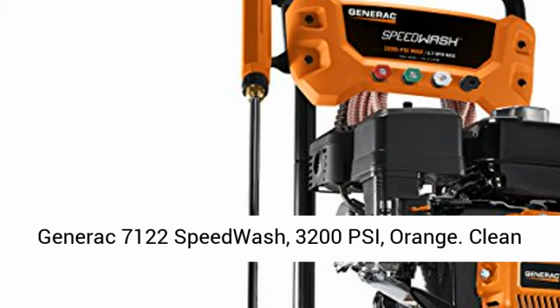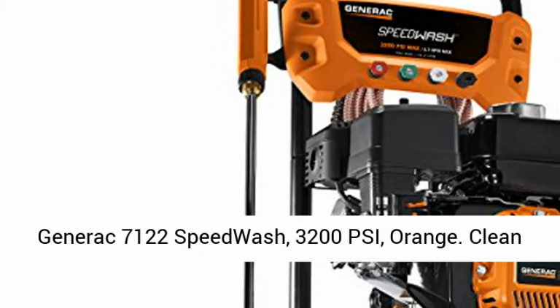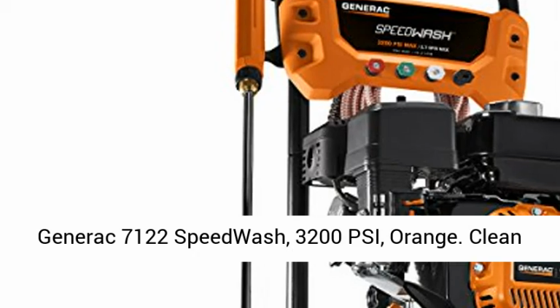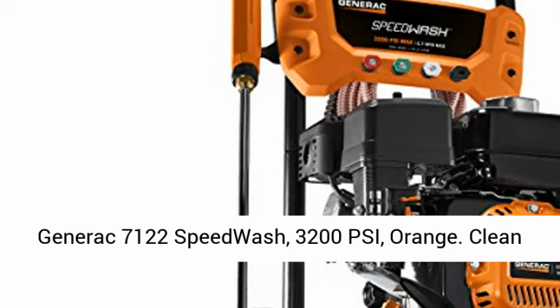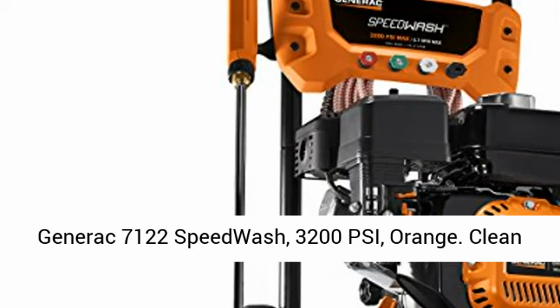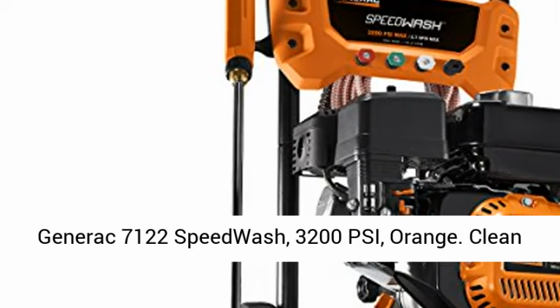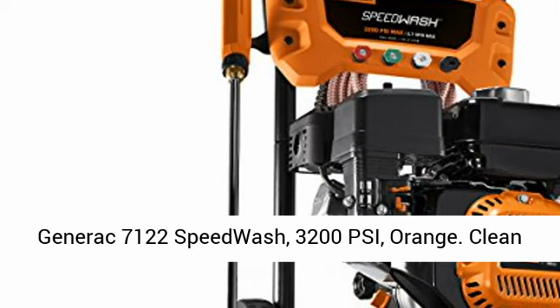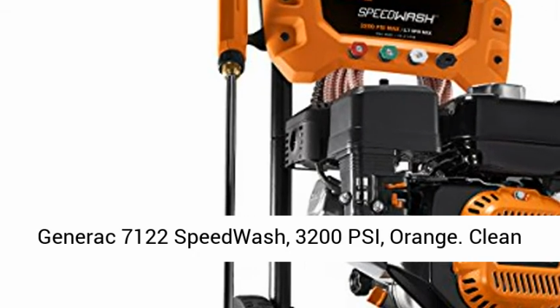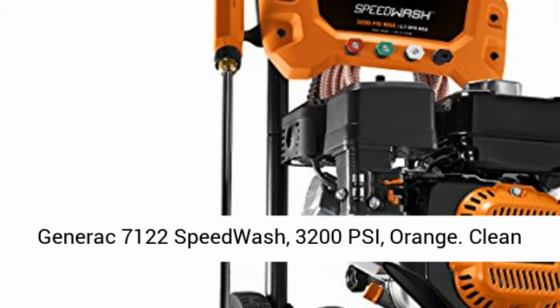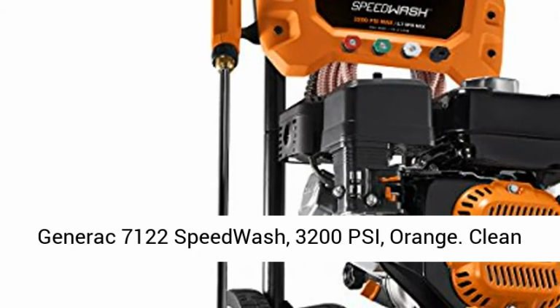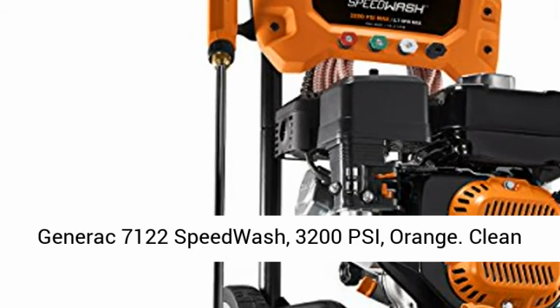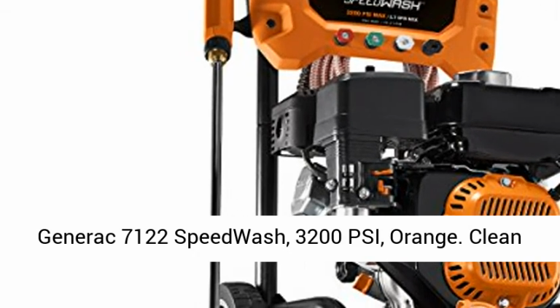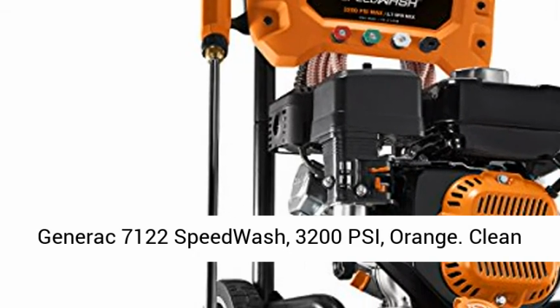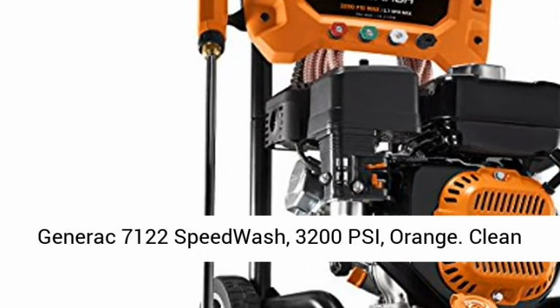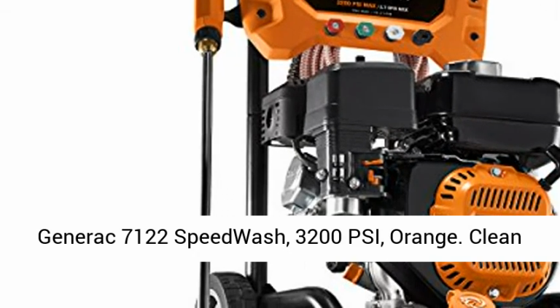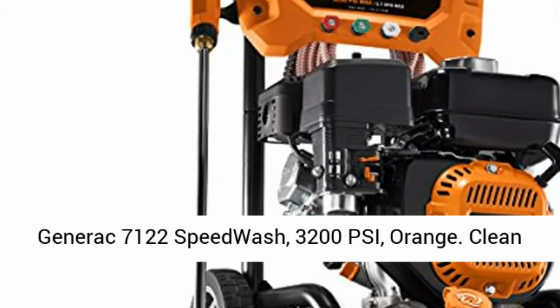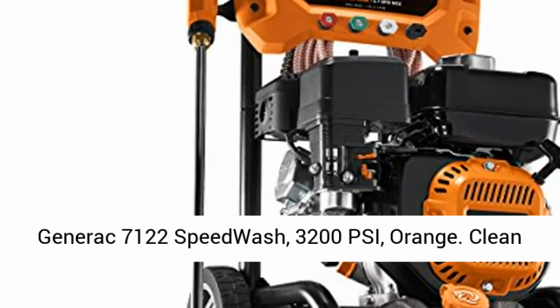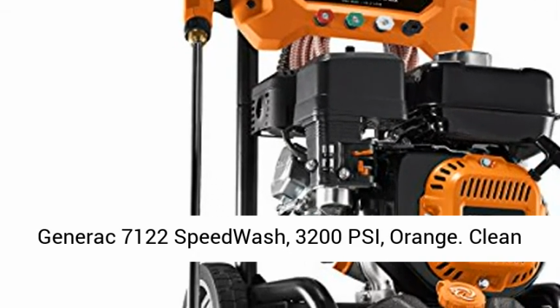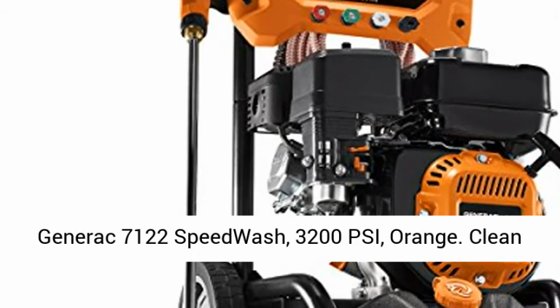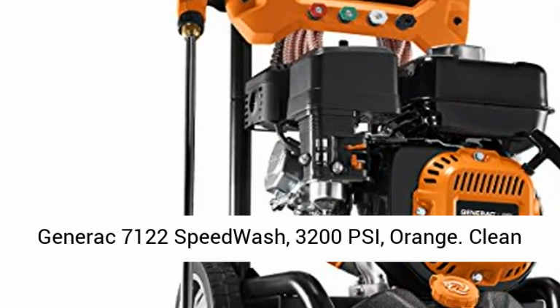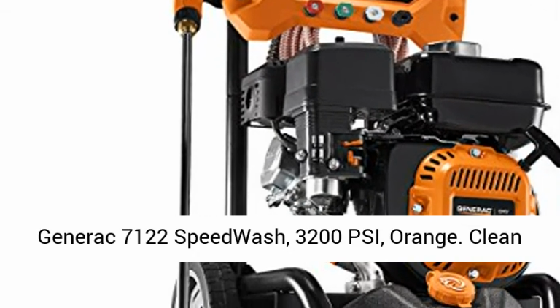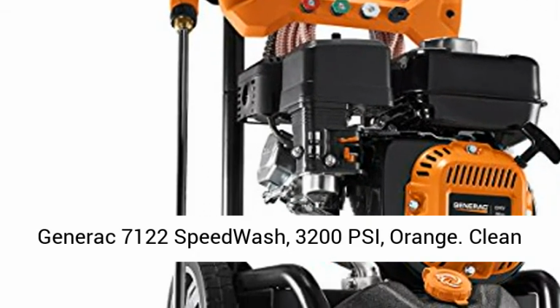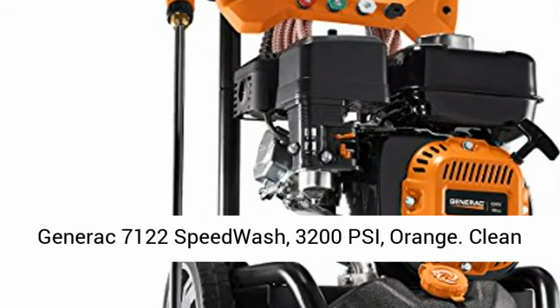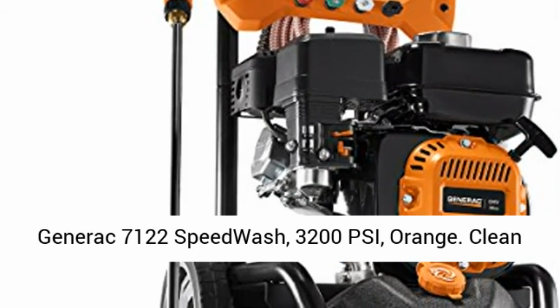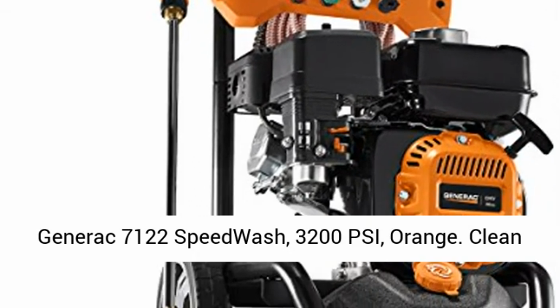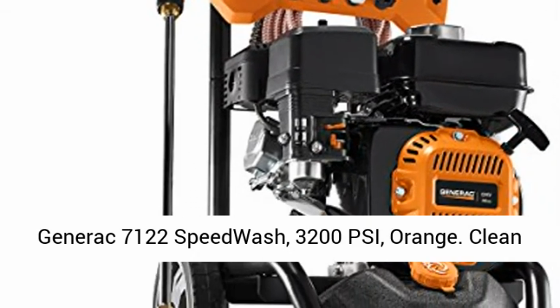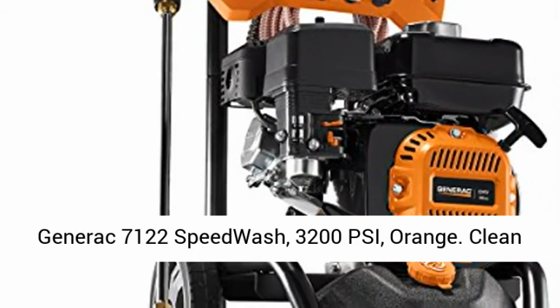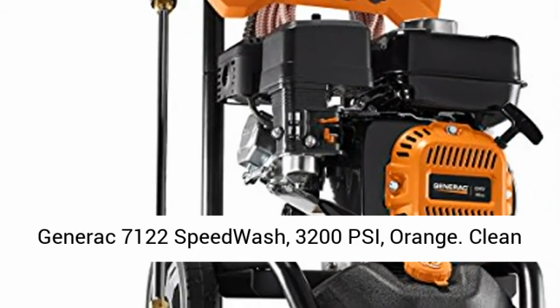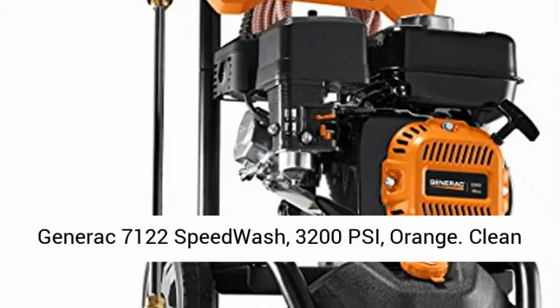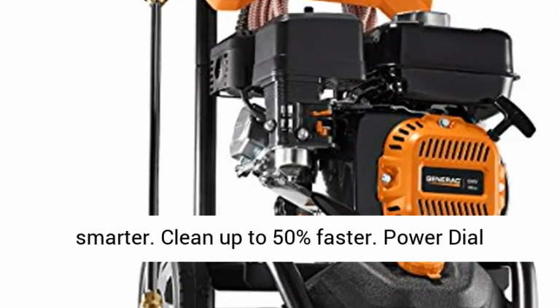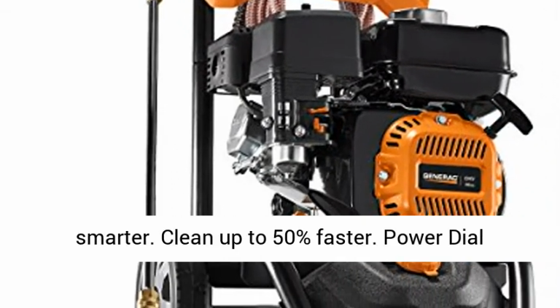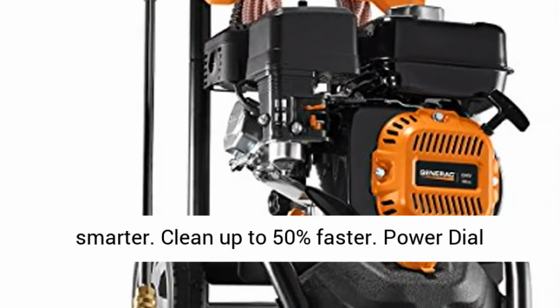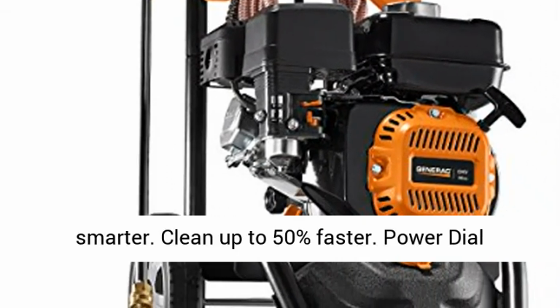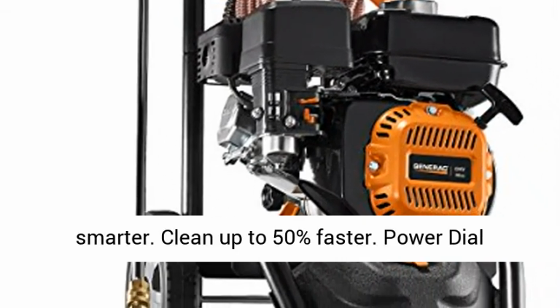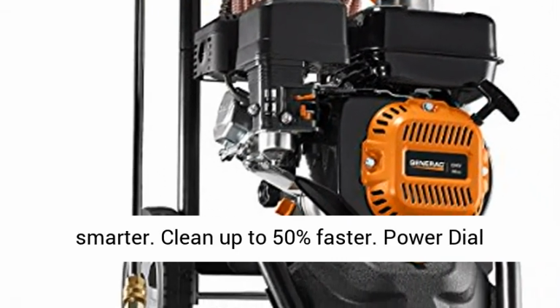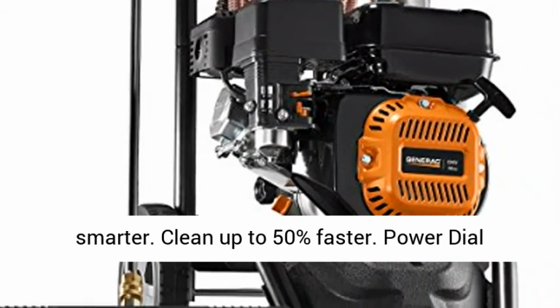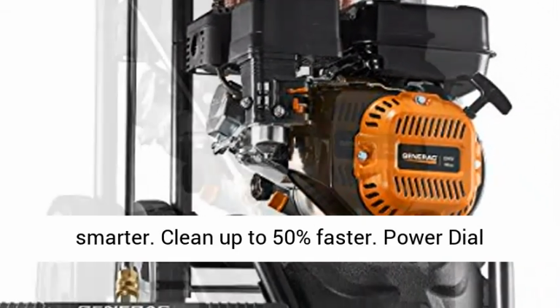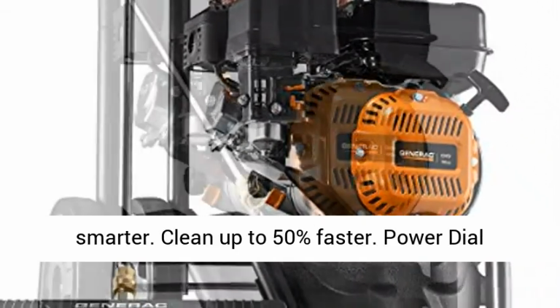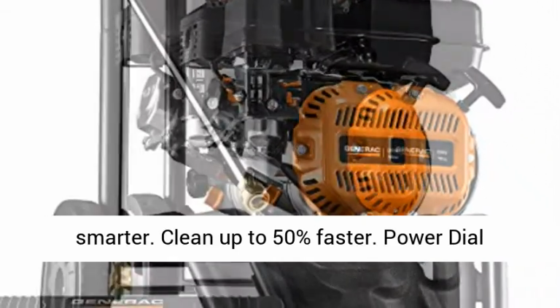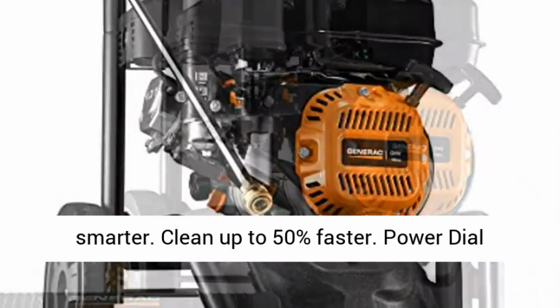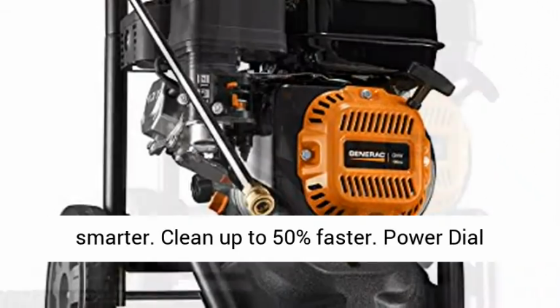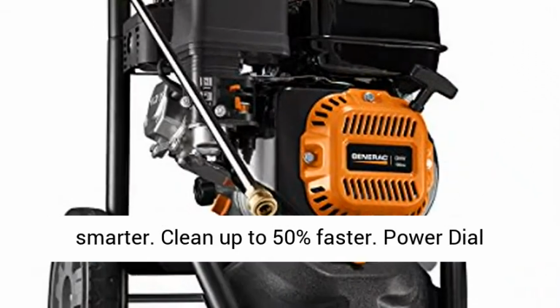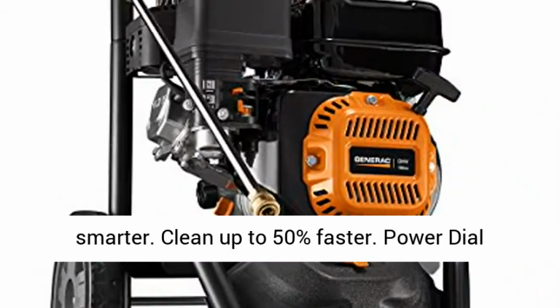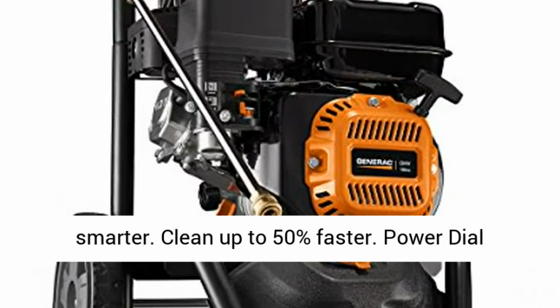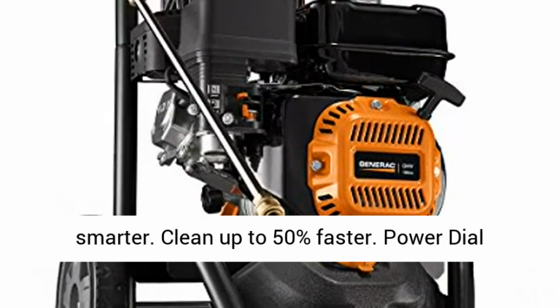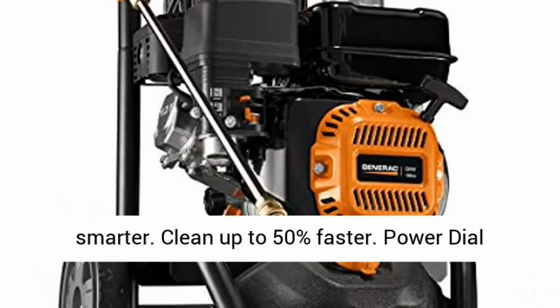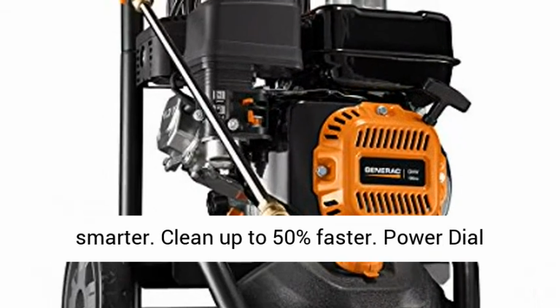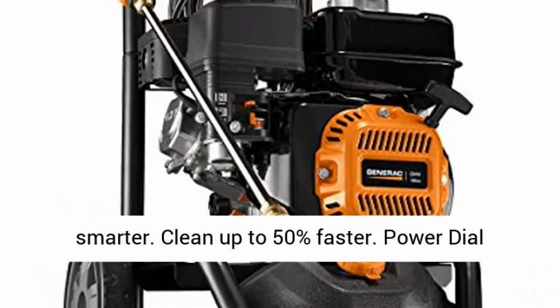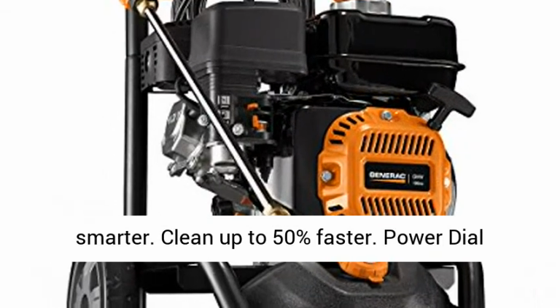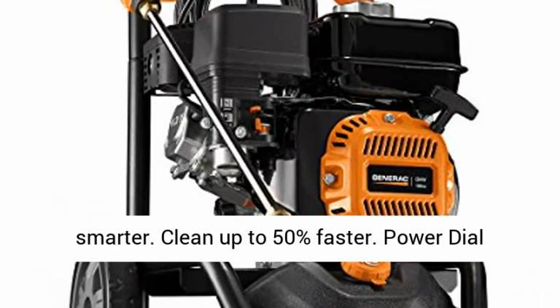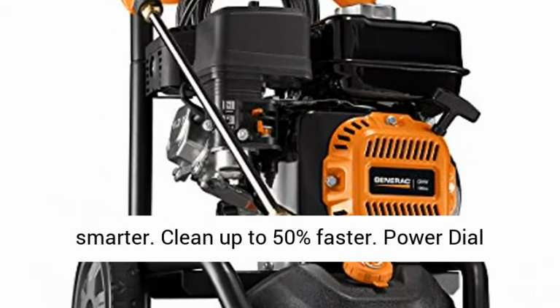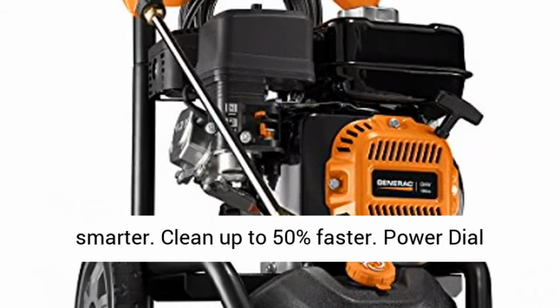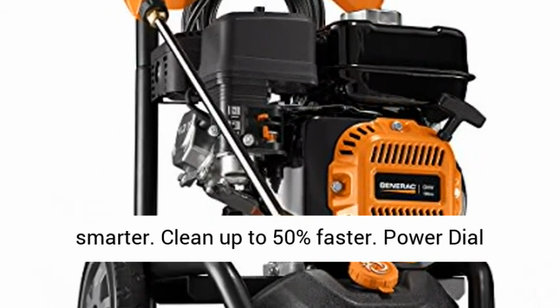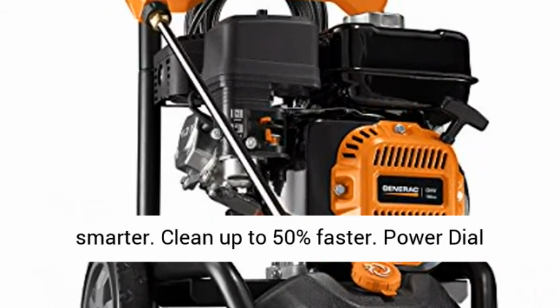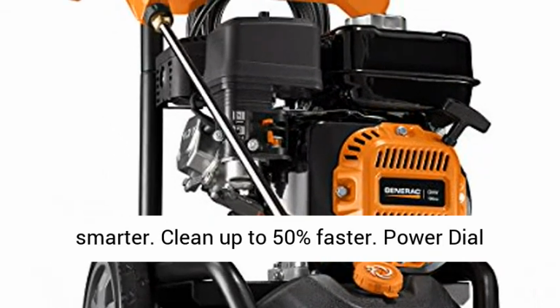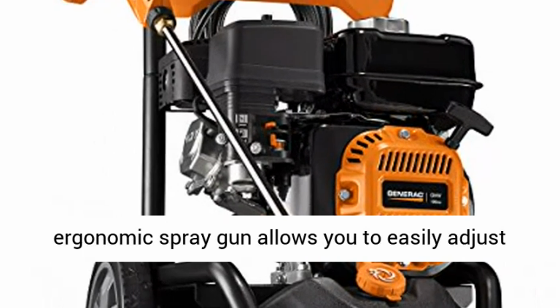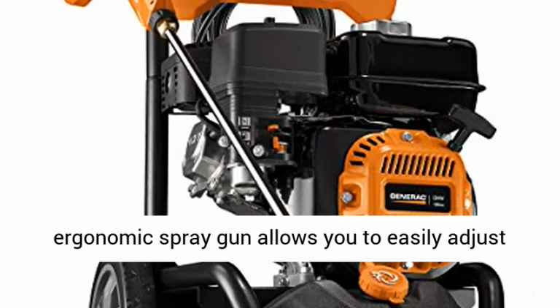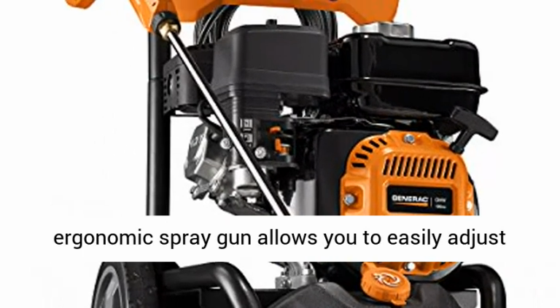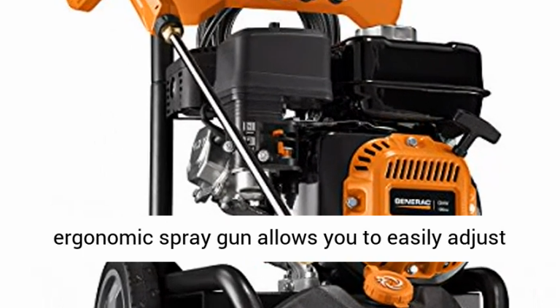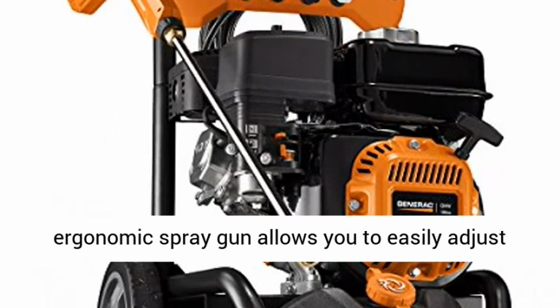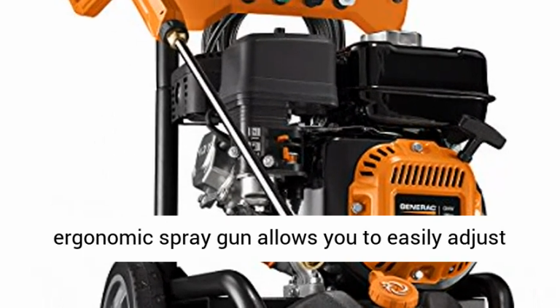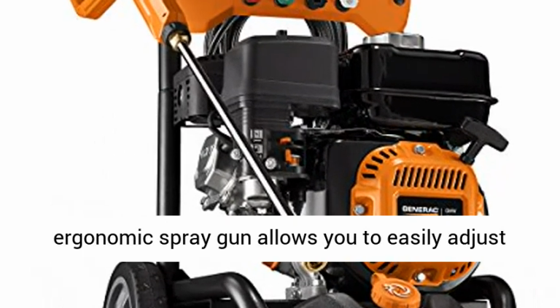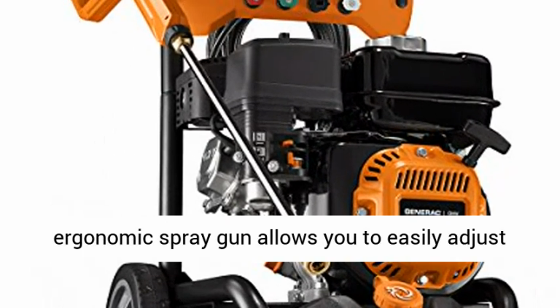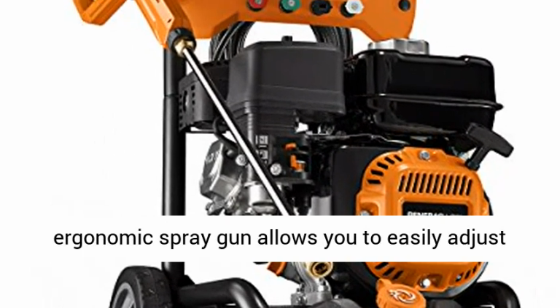Generac 7122 SpeedWash, 3200 PSI, Orange. Clean smarter. Cleaned up to 50% faster.